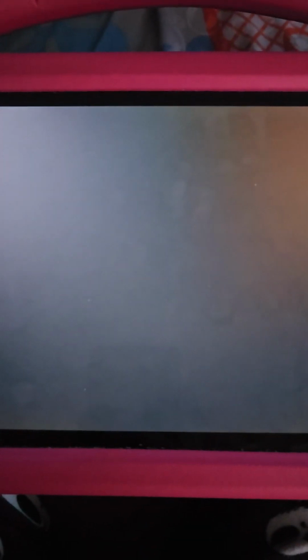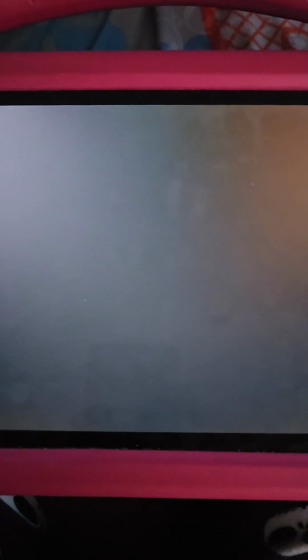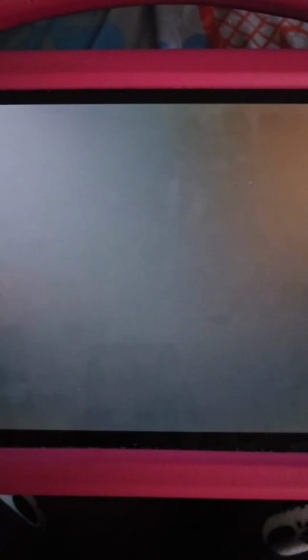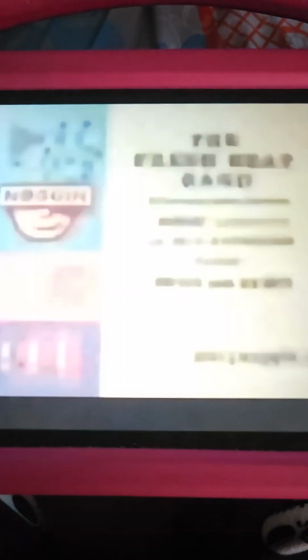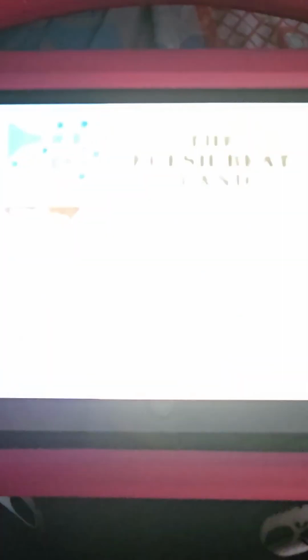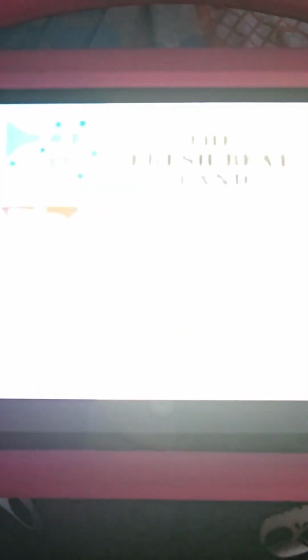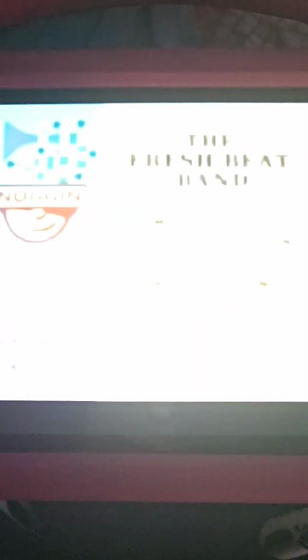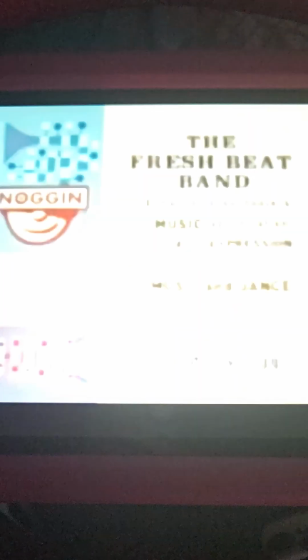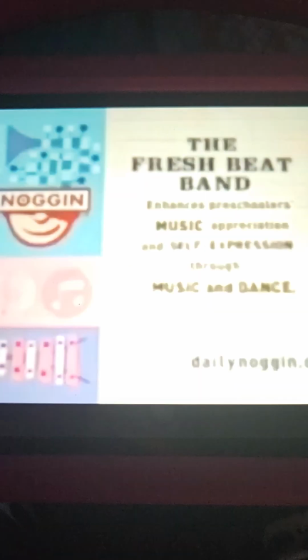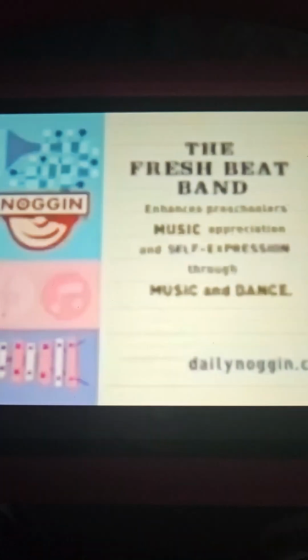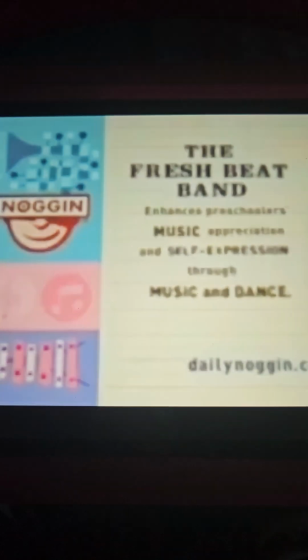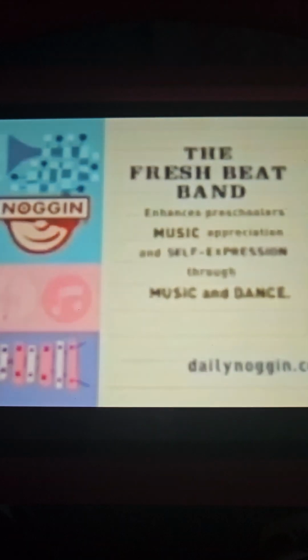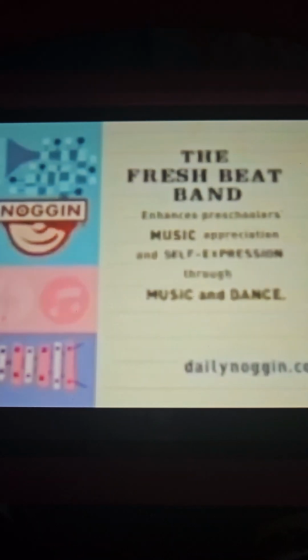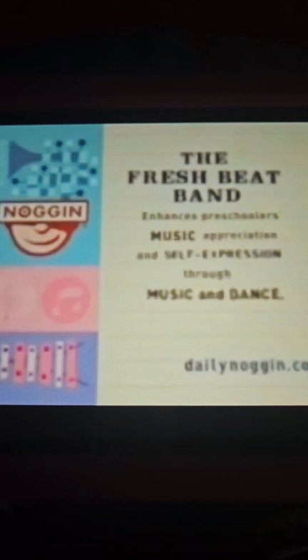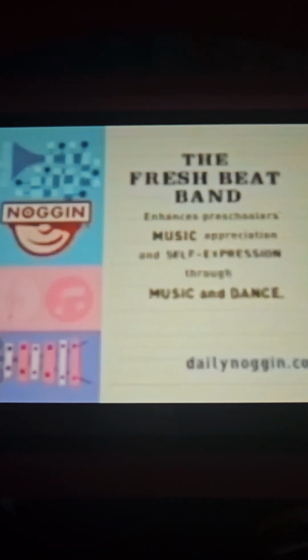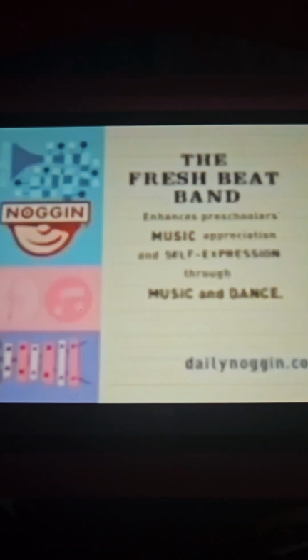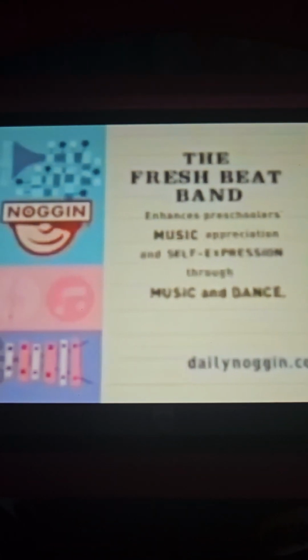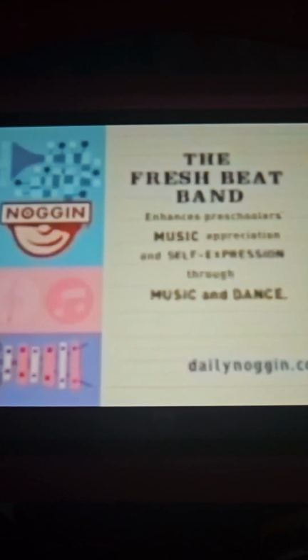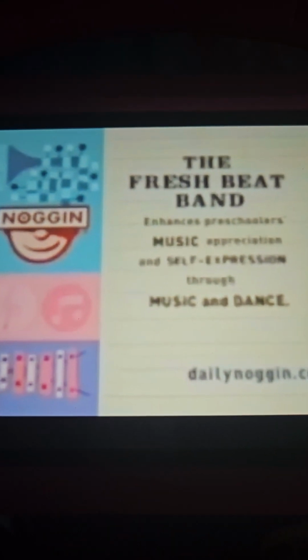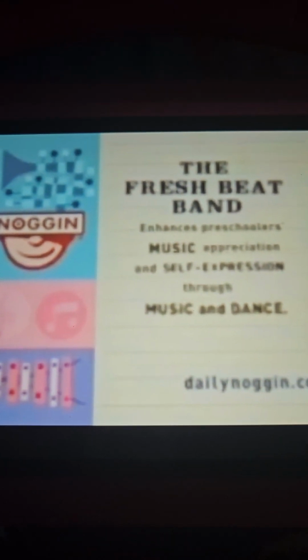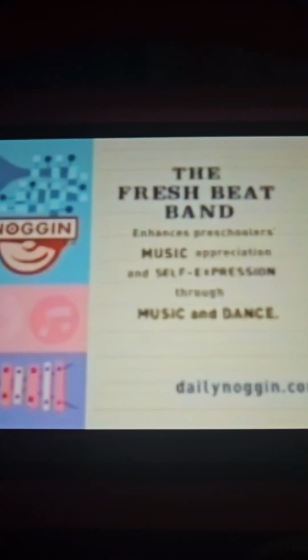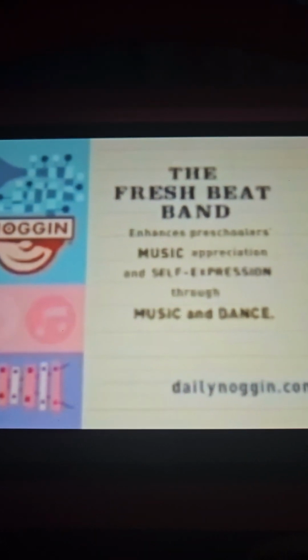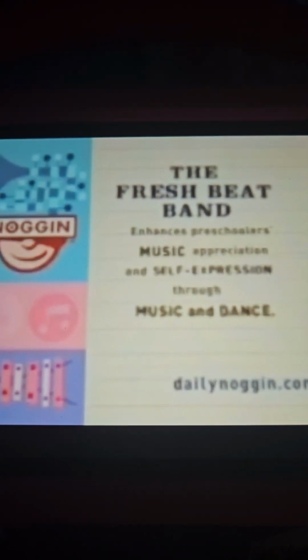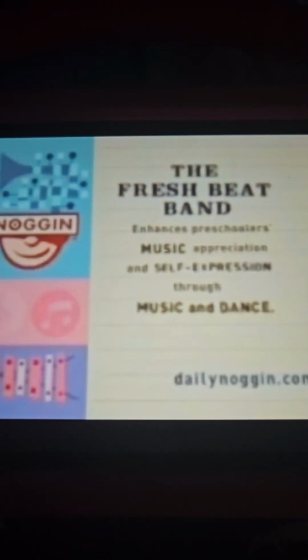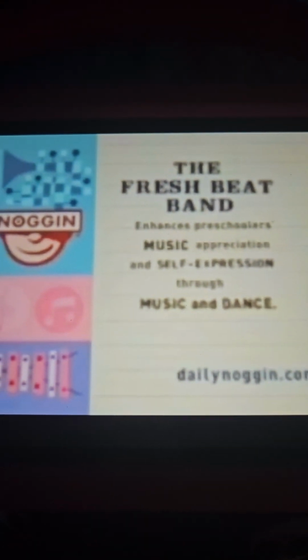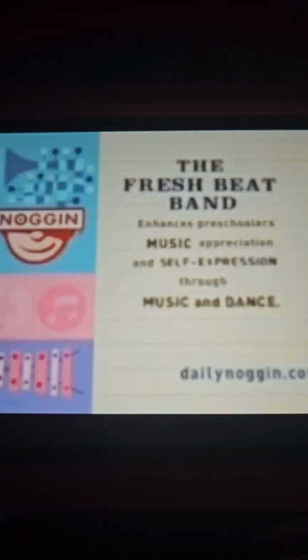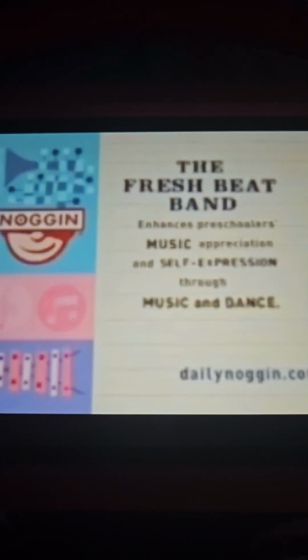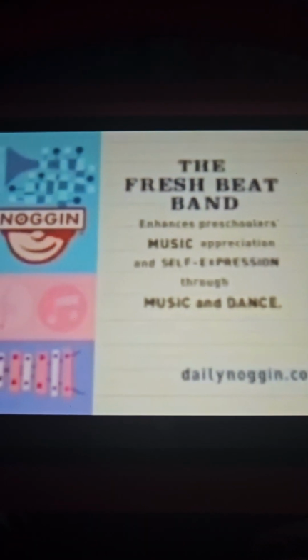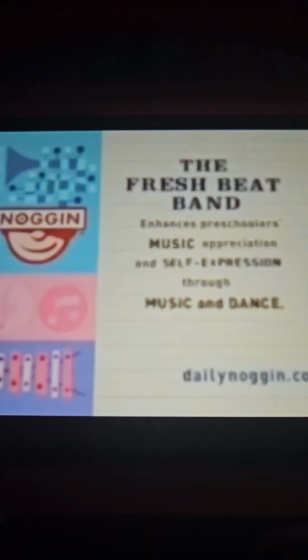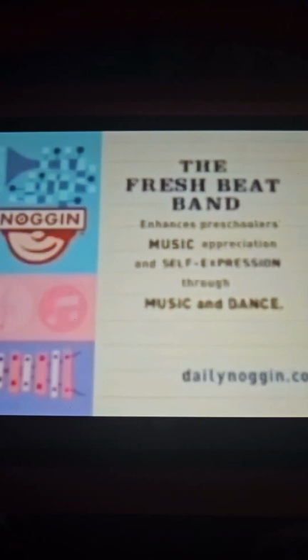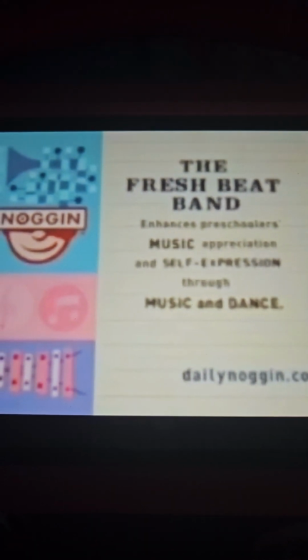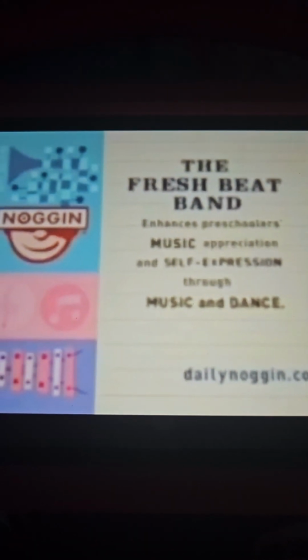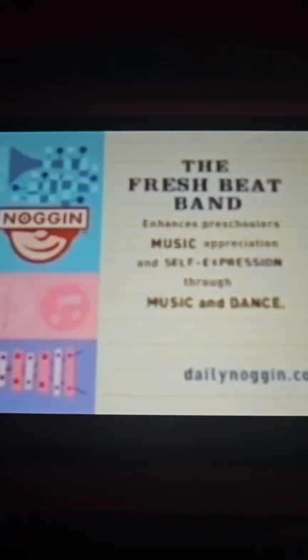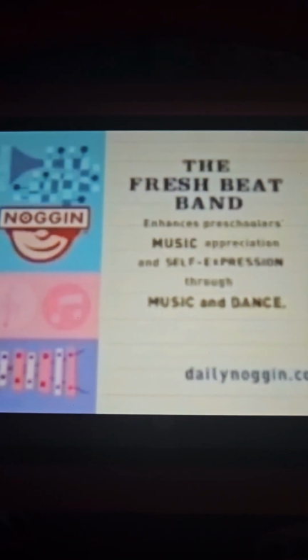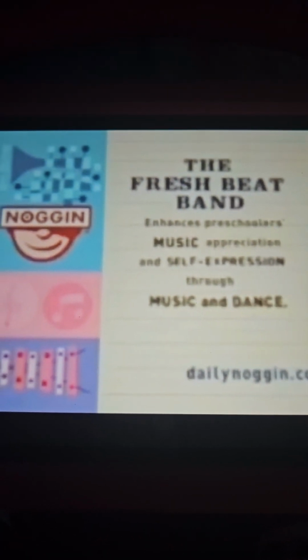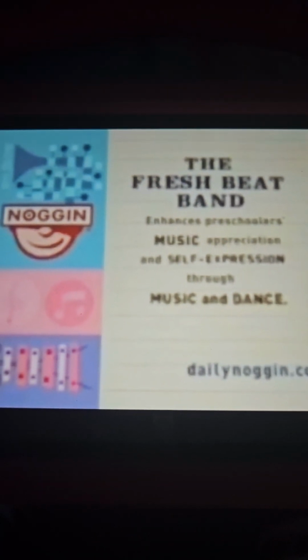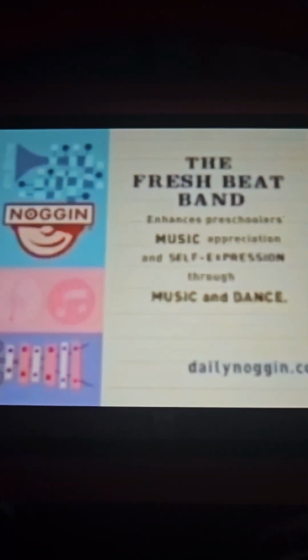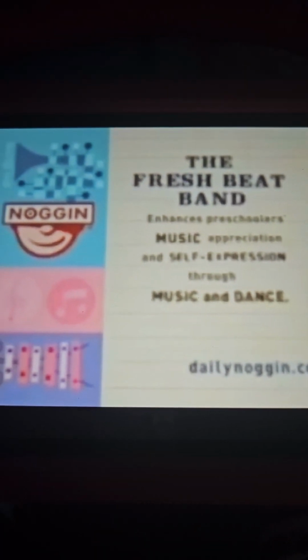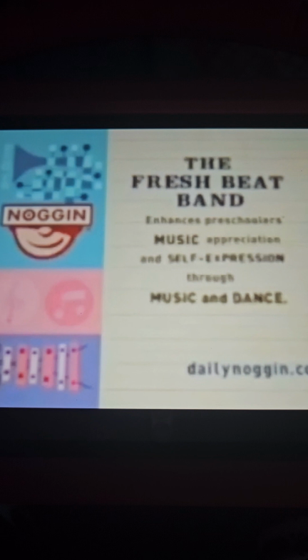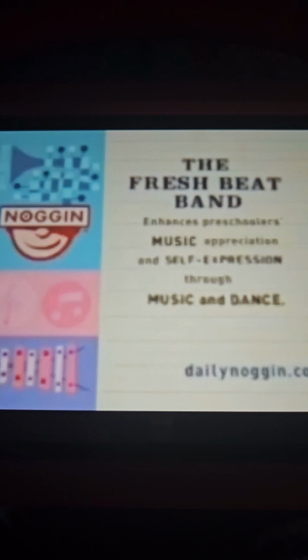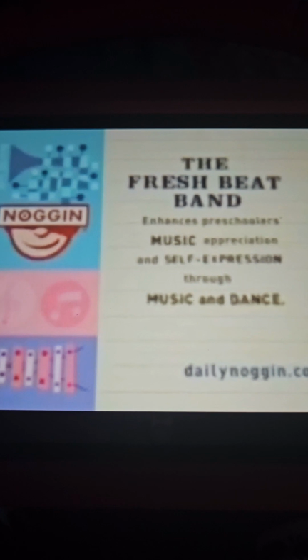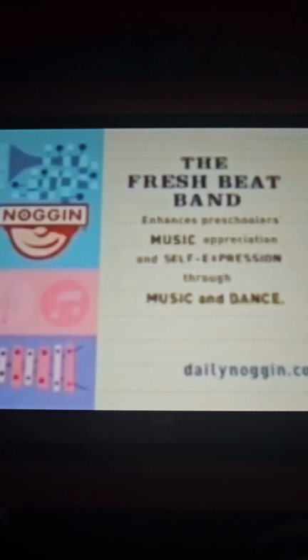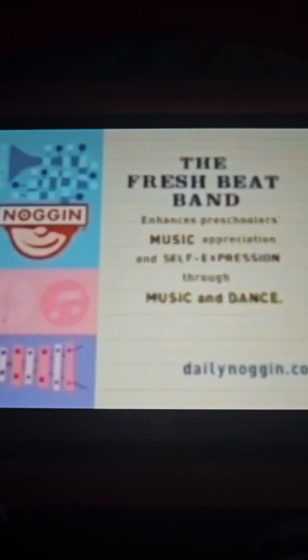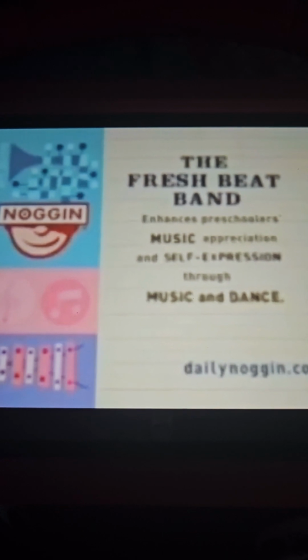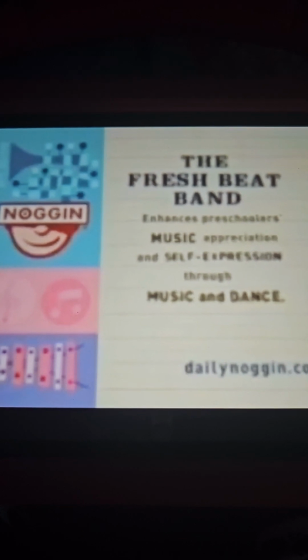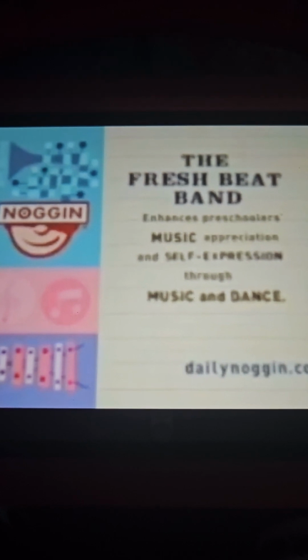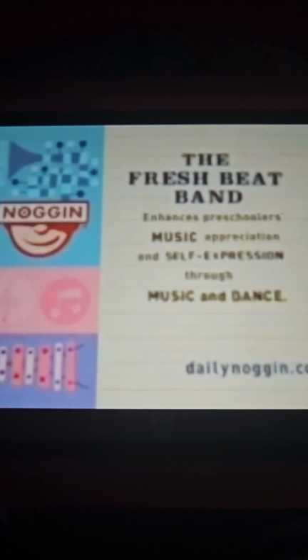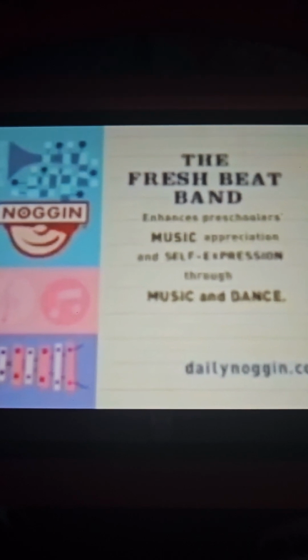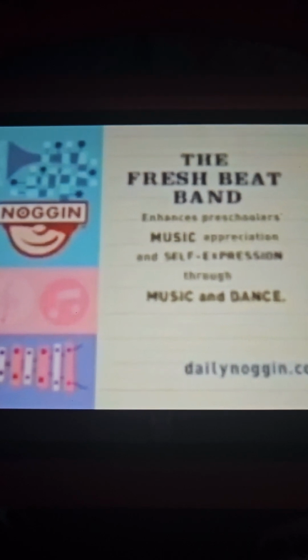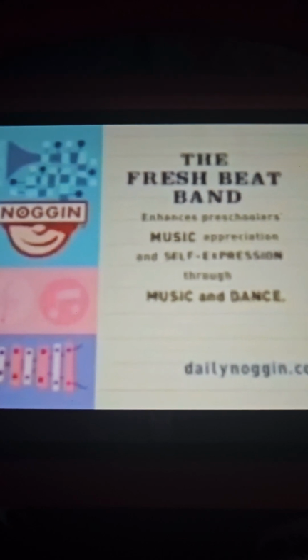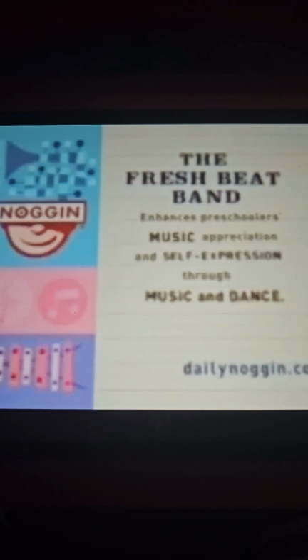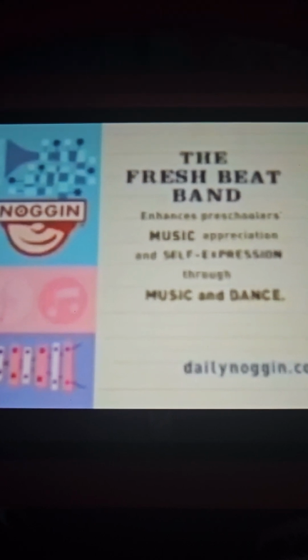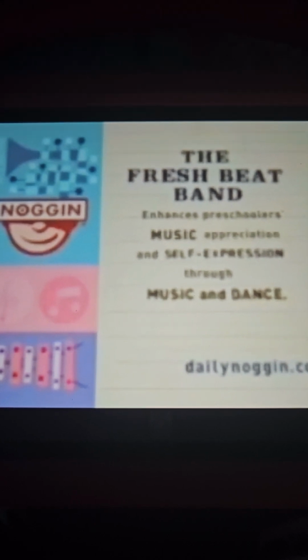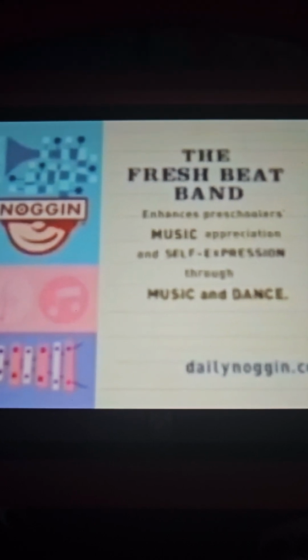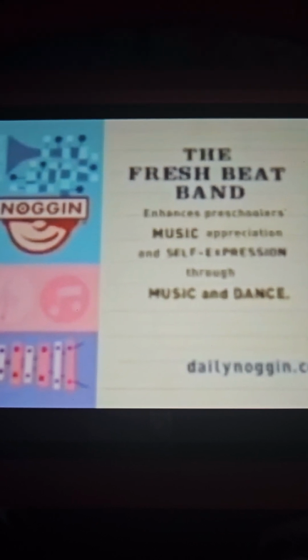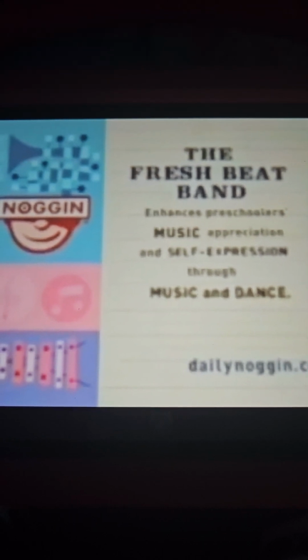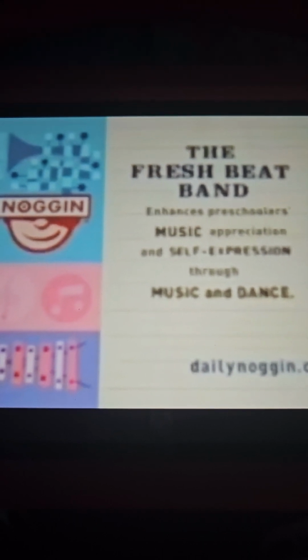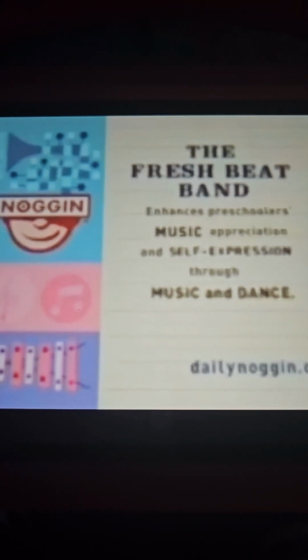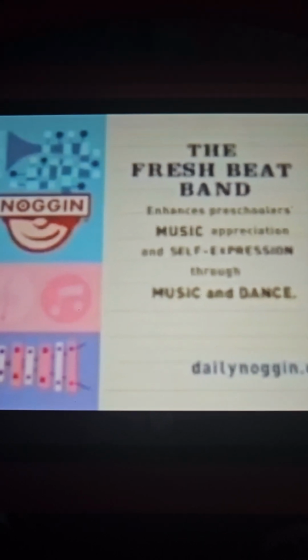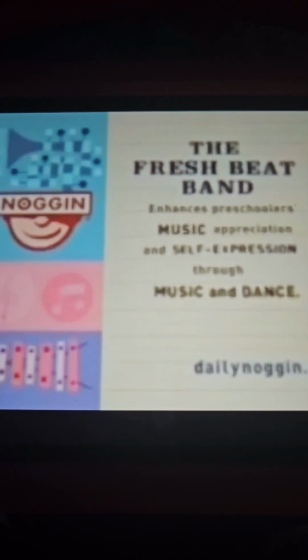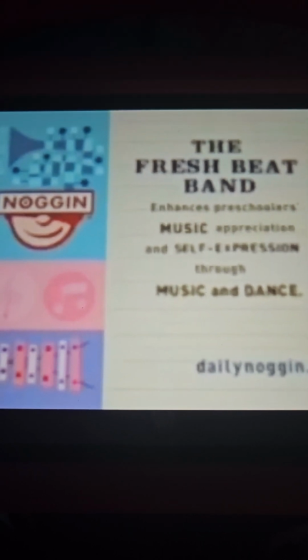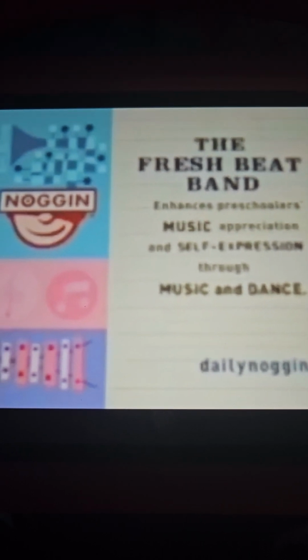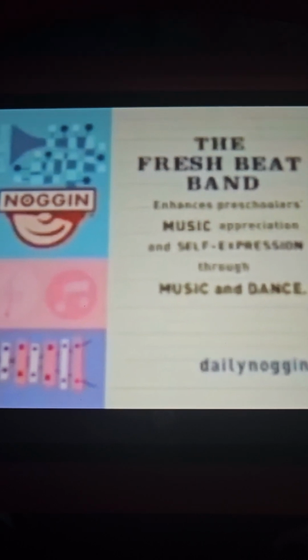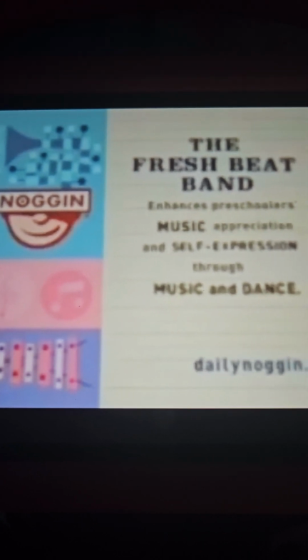The Fresh Beat Band enhances preschoolers' music appreciation and self-expression through music and dance.